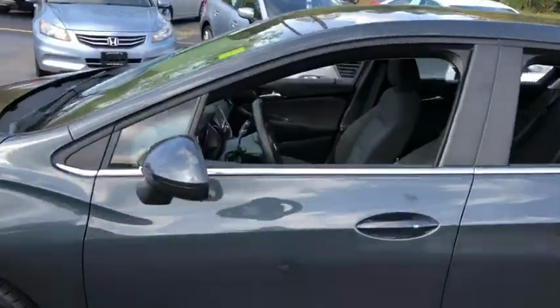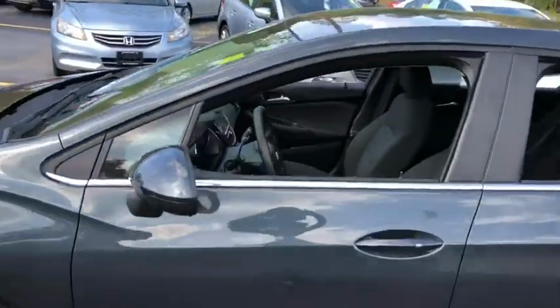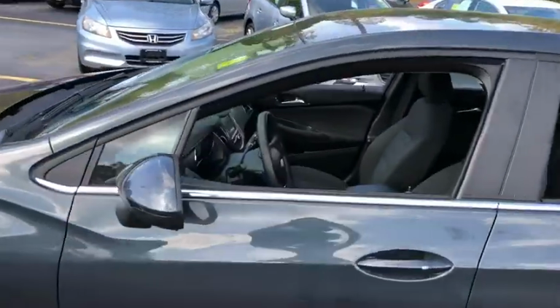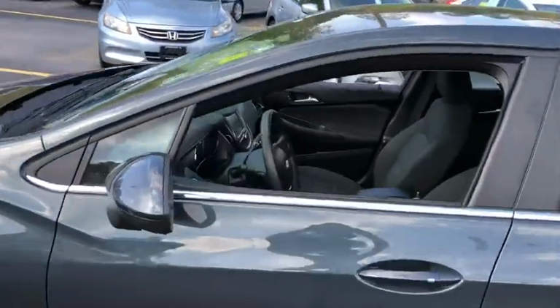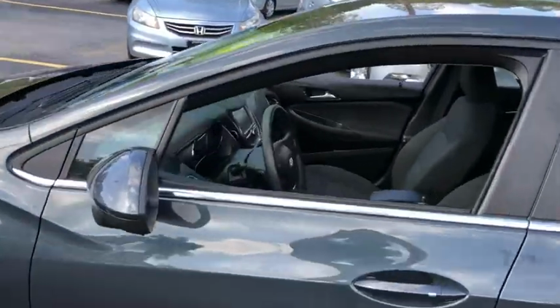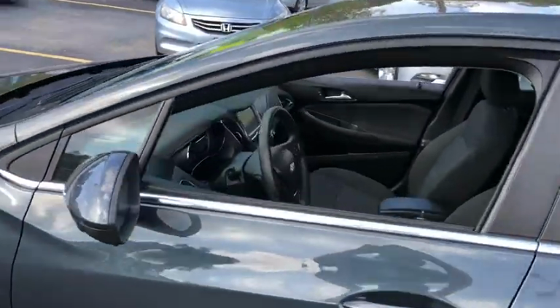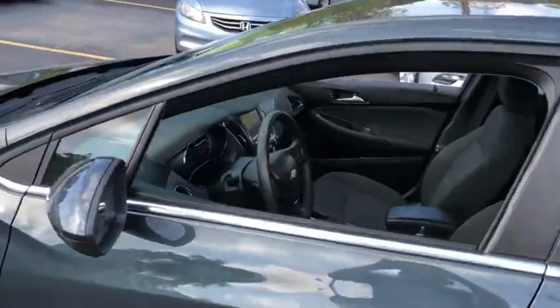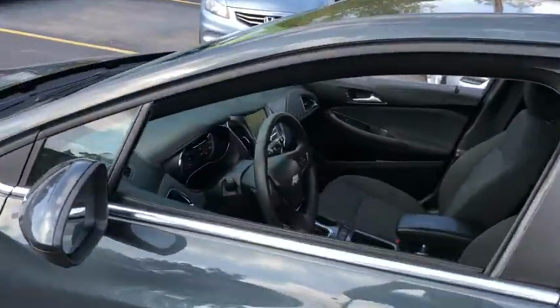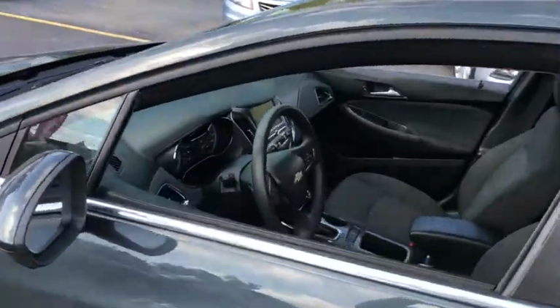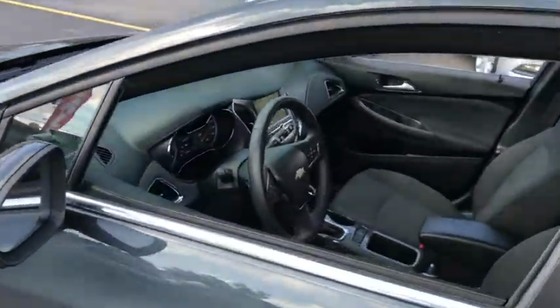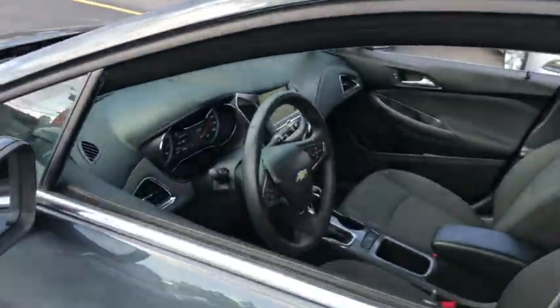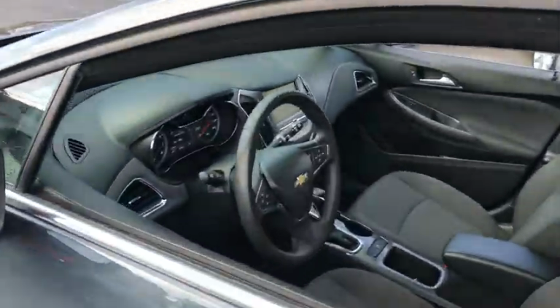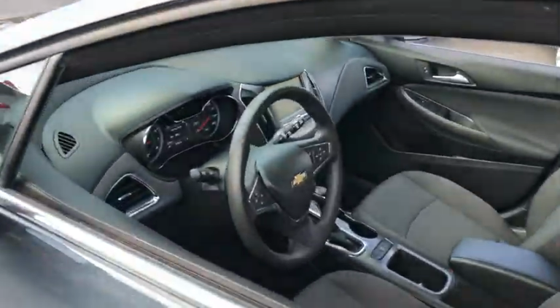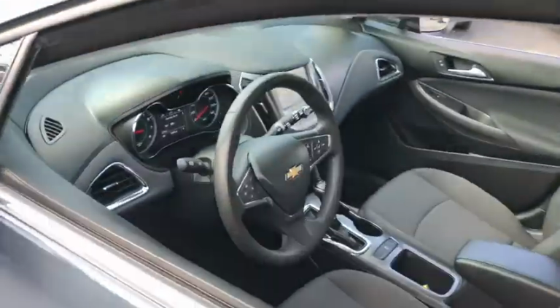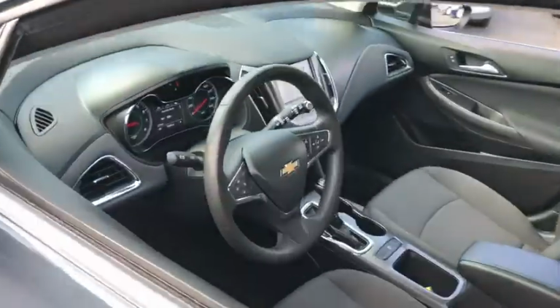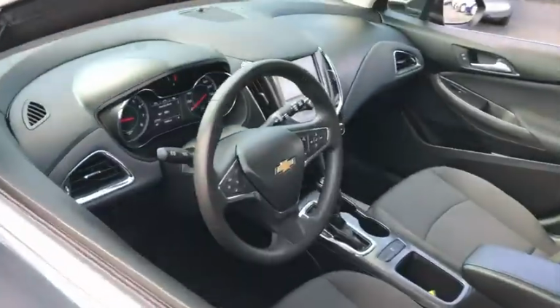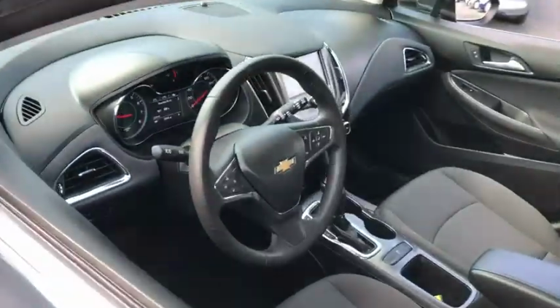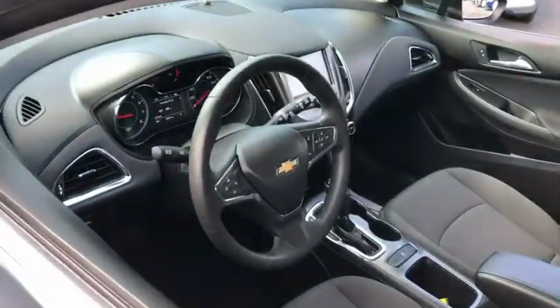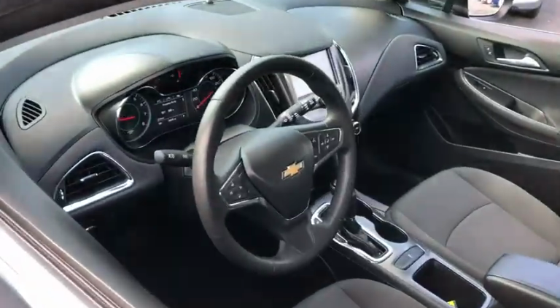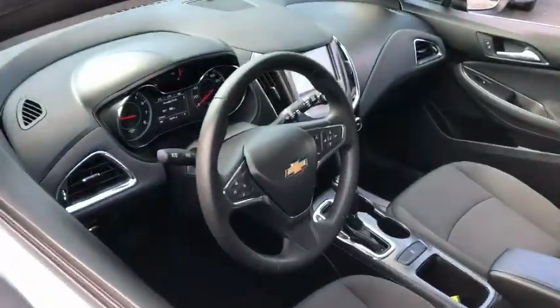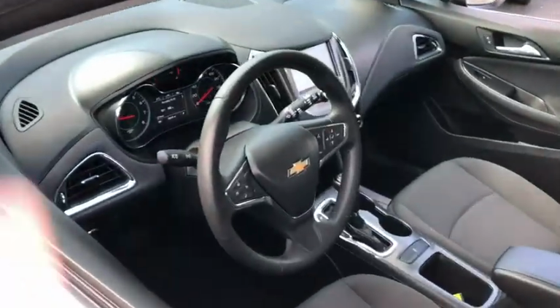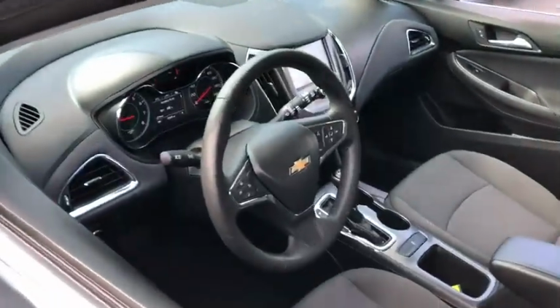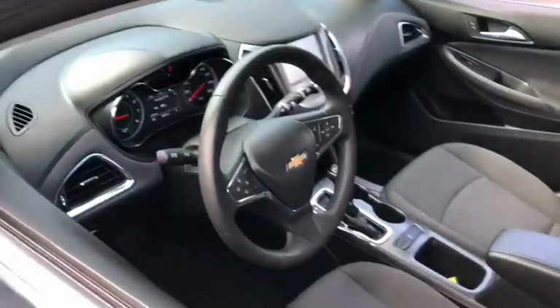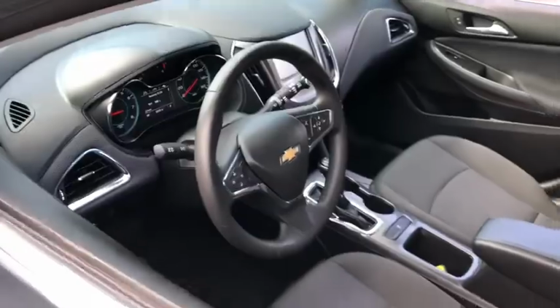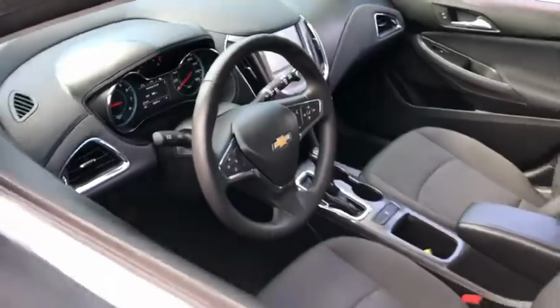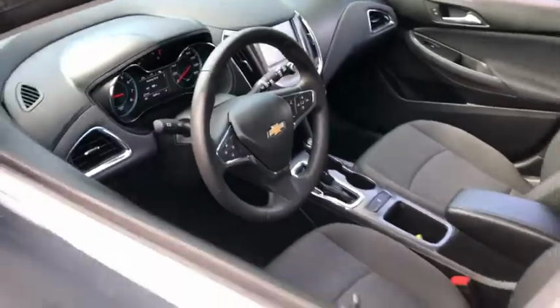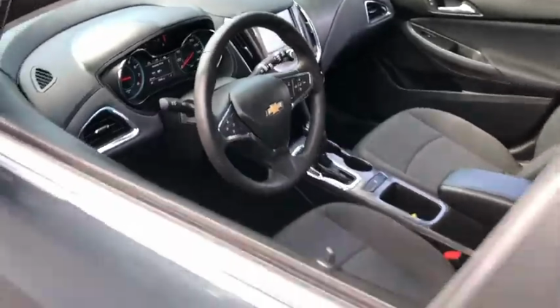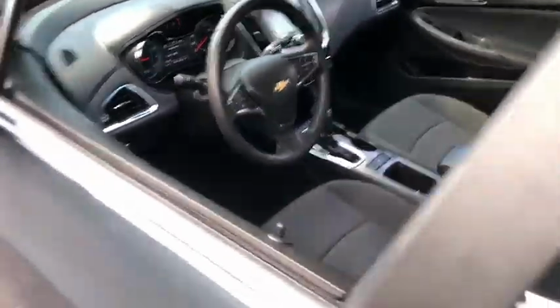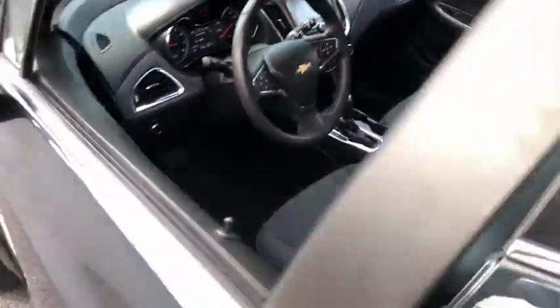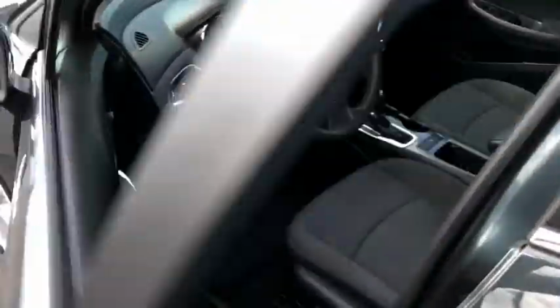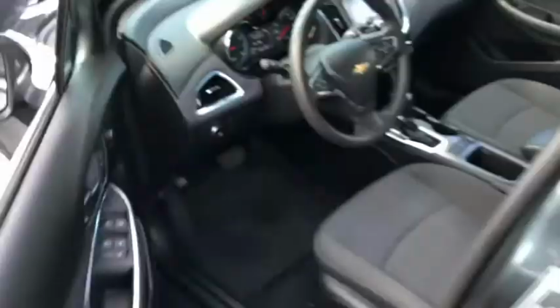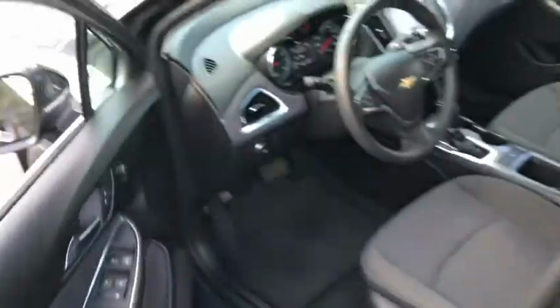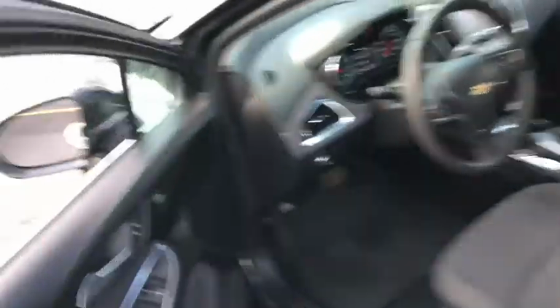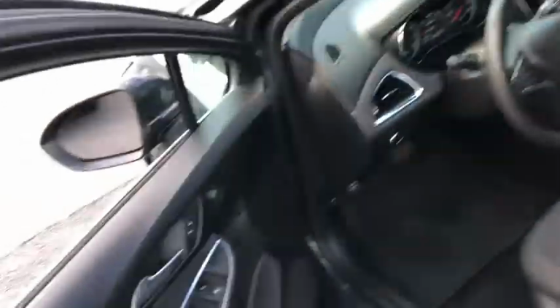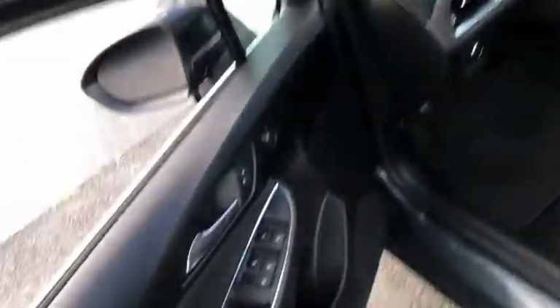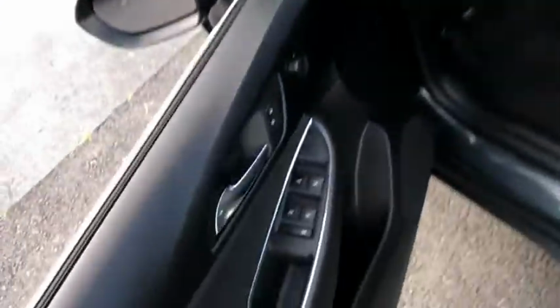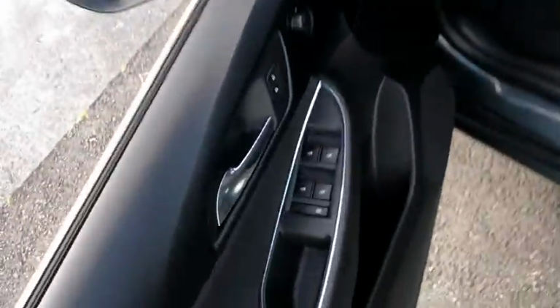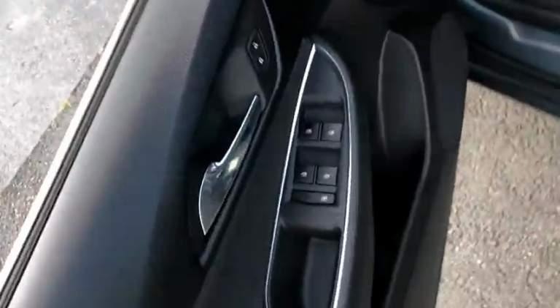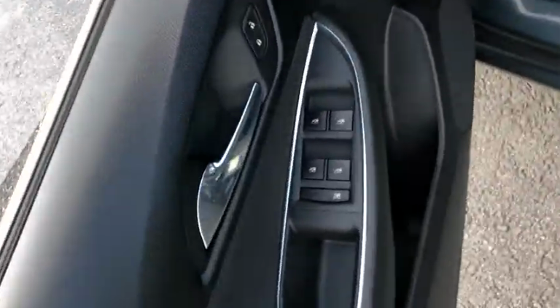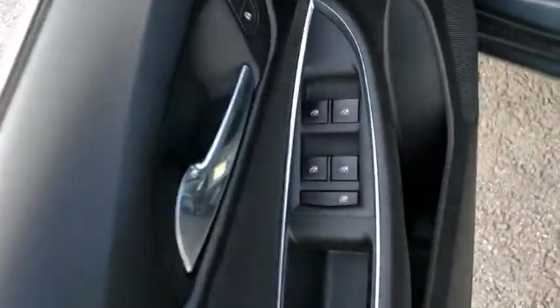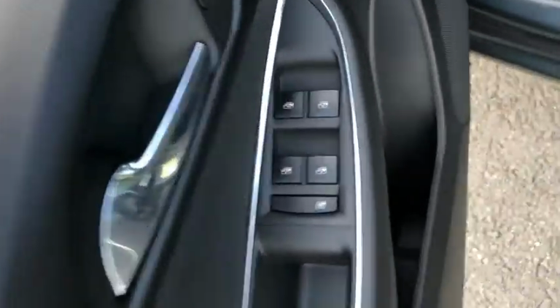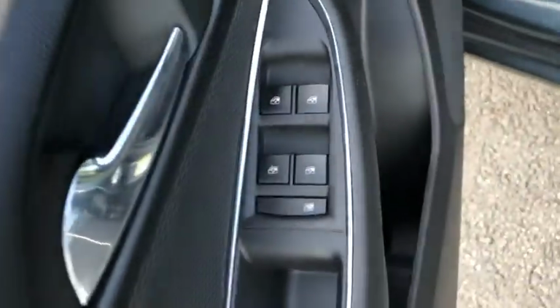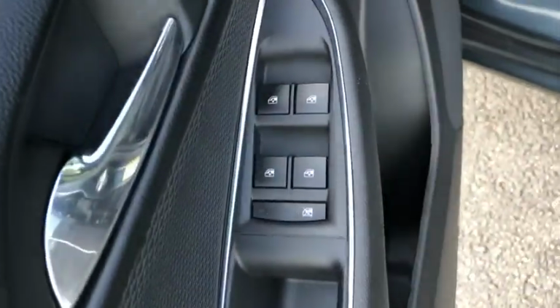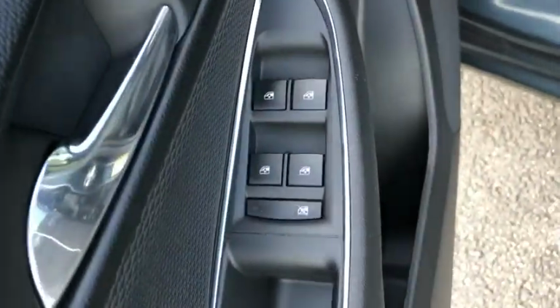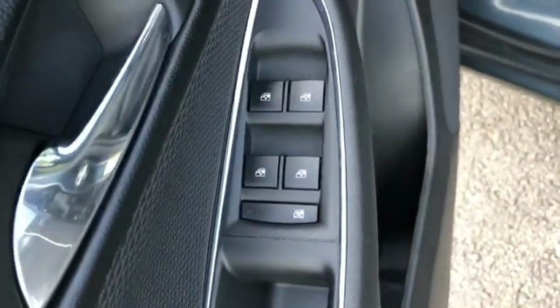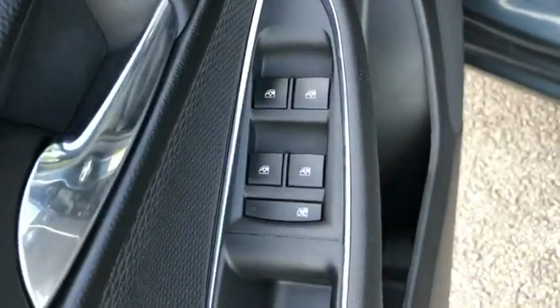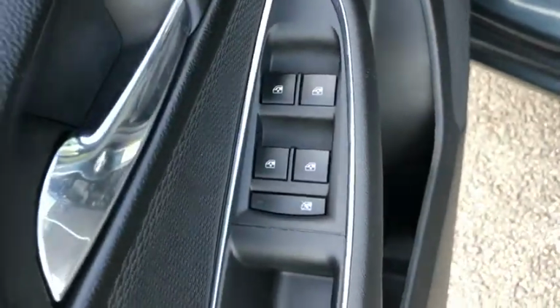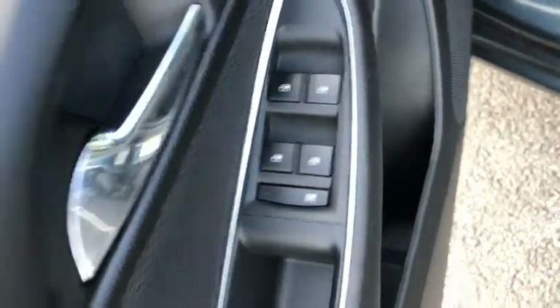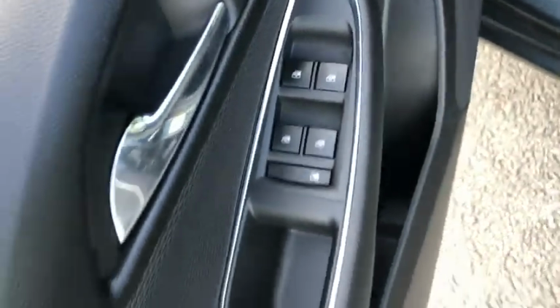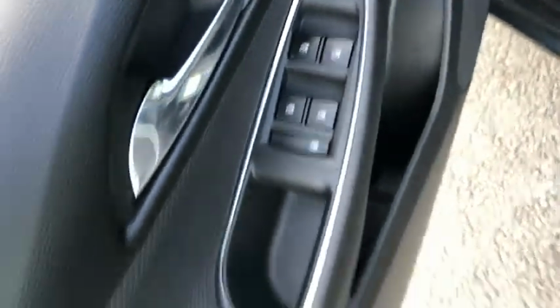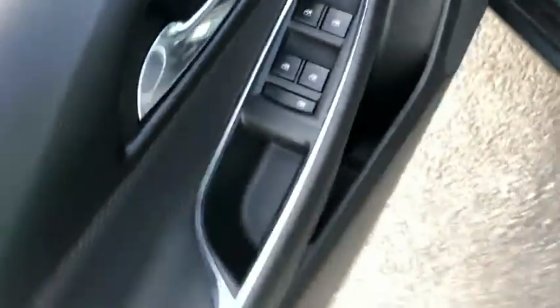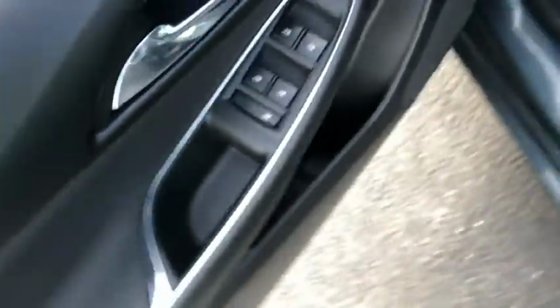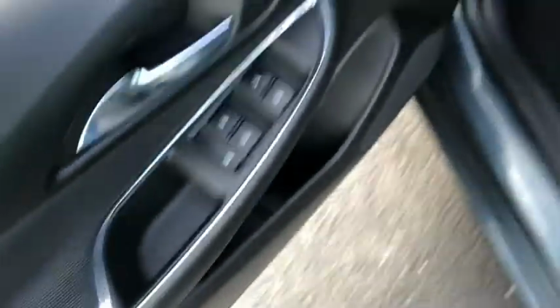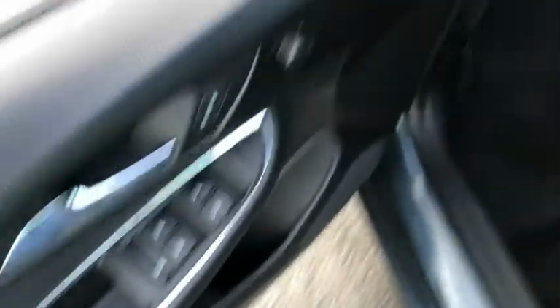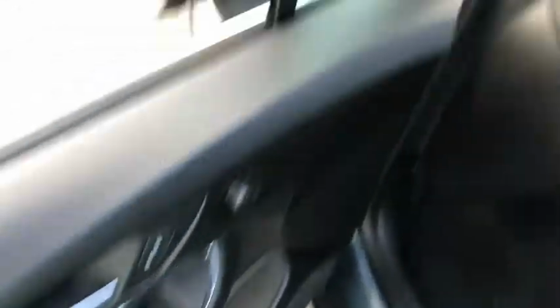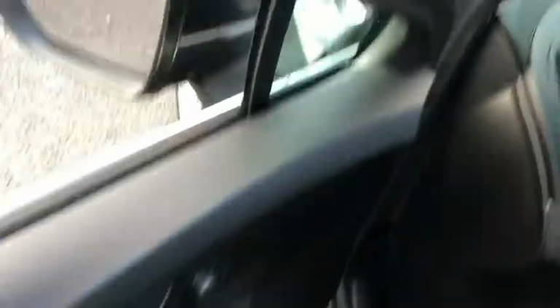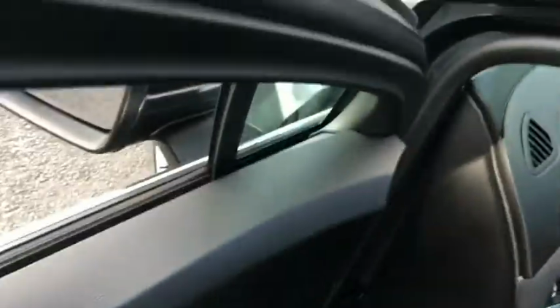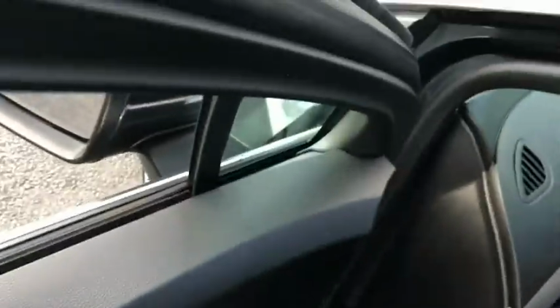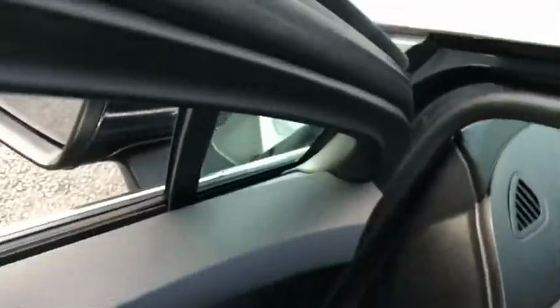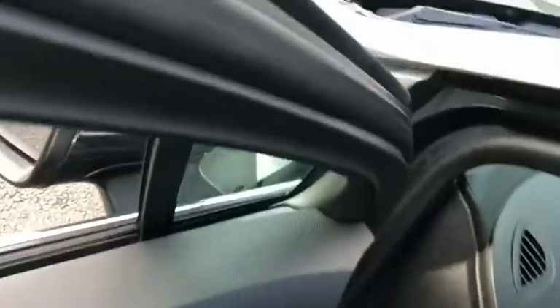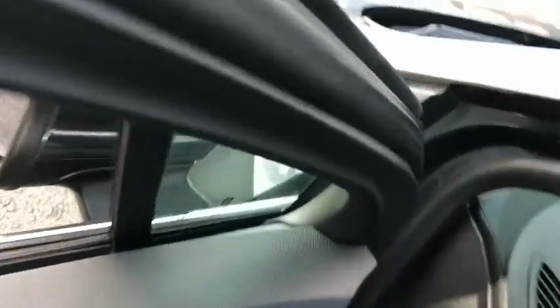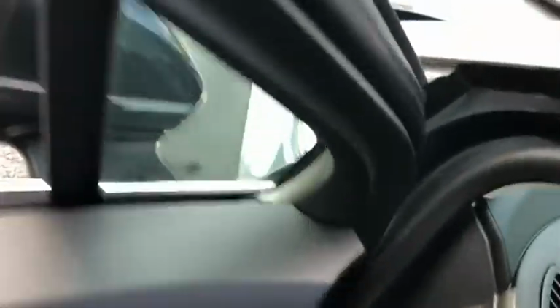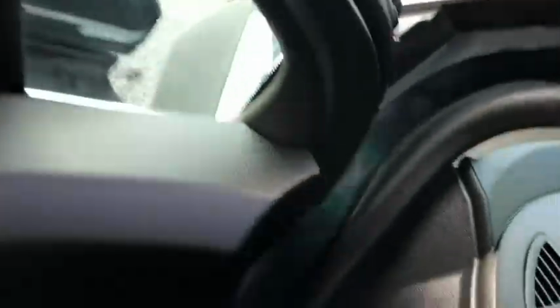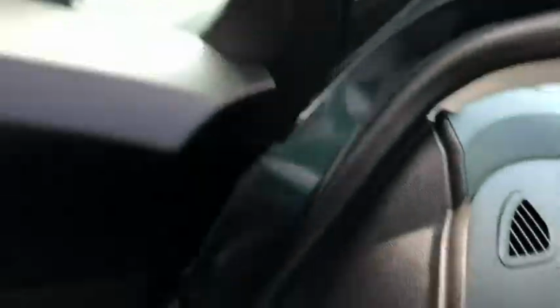Traction control, Bluetooth, automatic transmission, front wheel drive, power steering, cruise control, compass, trip computer.